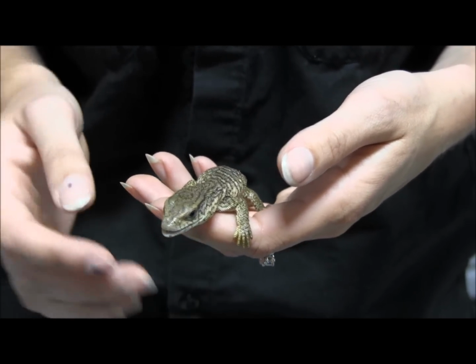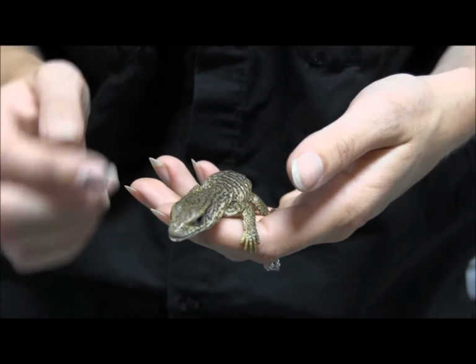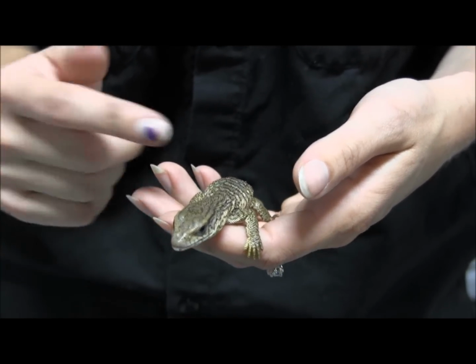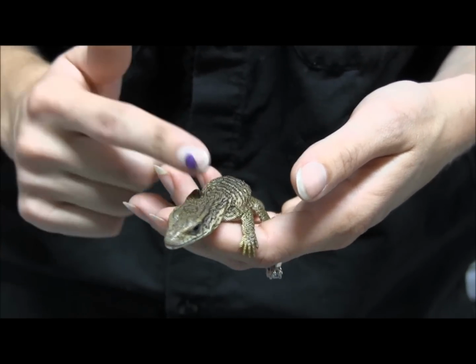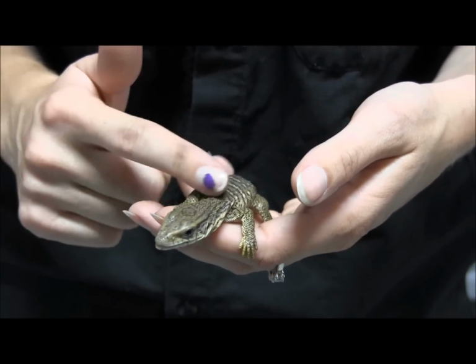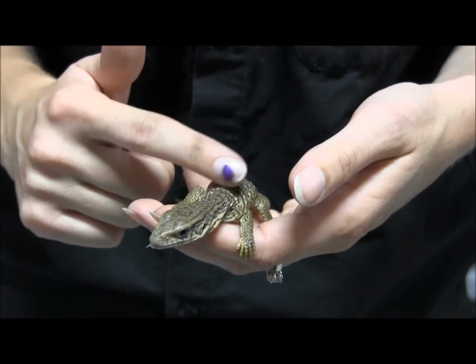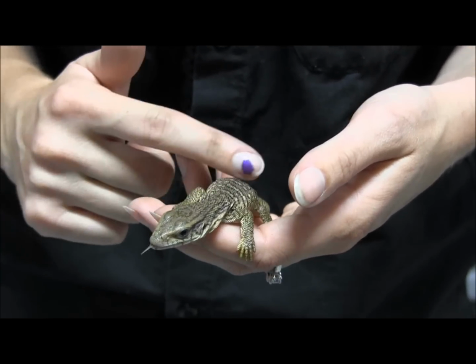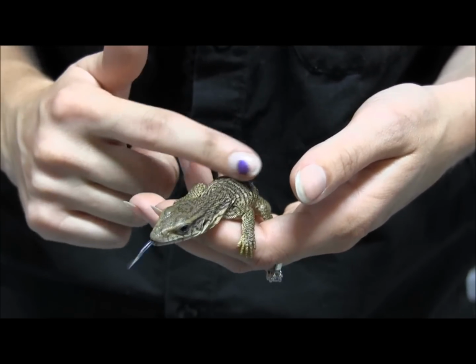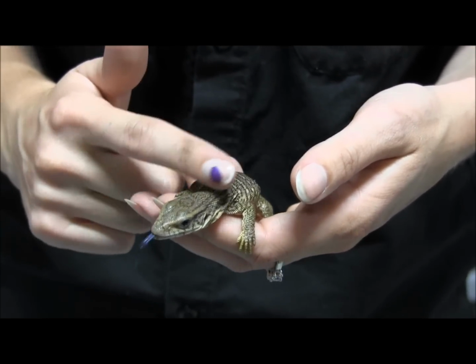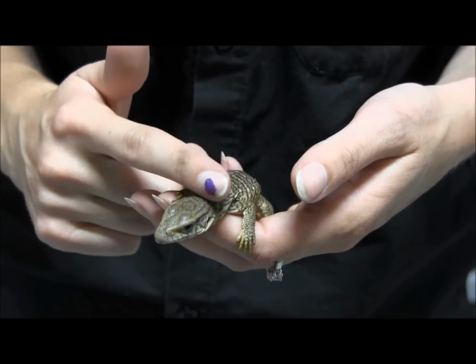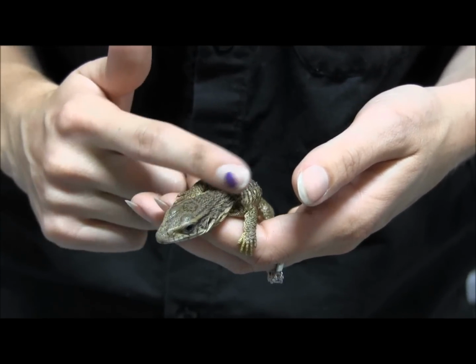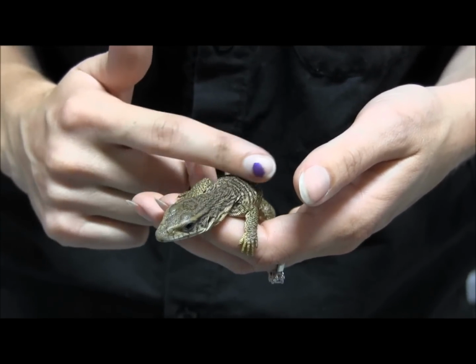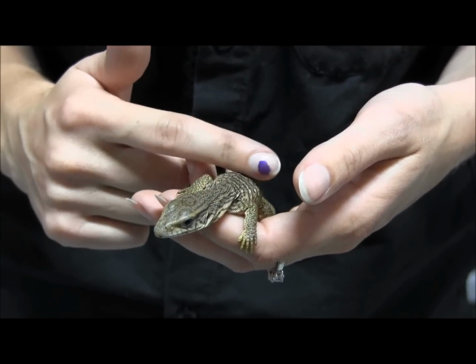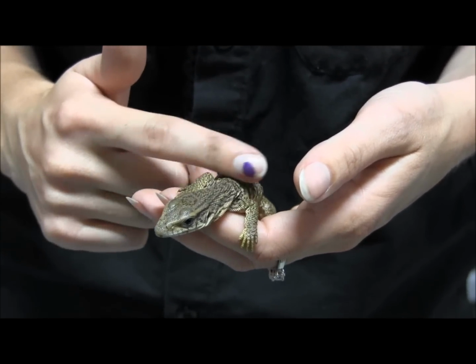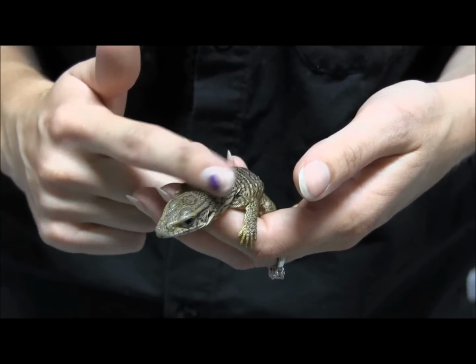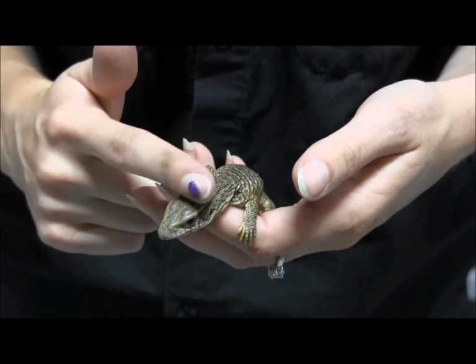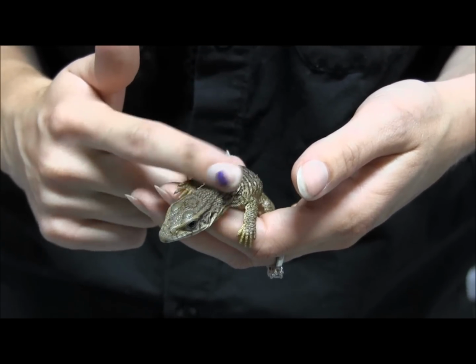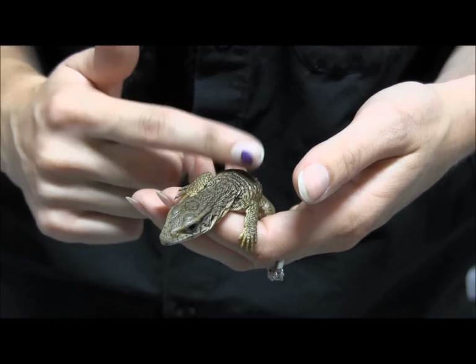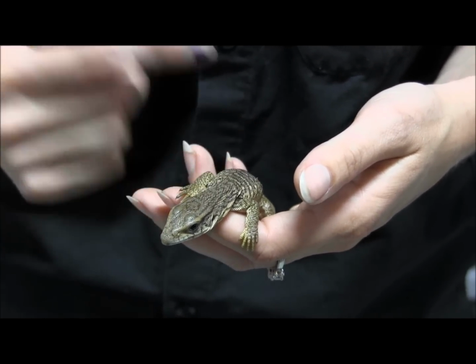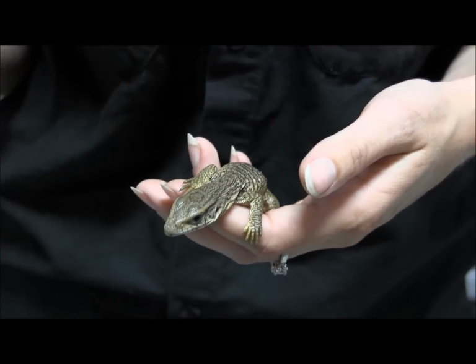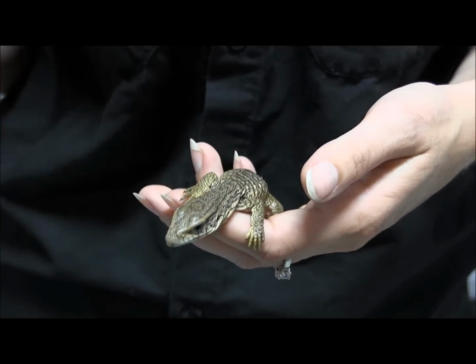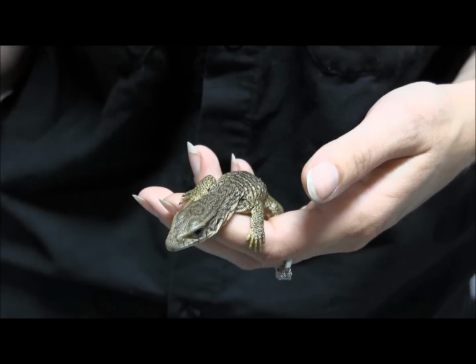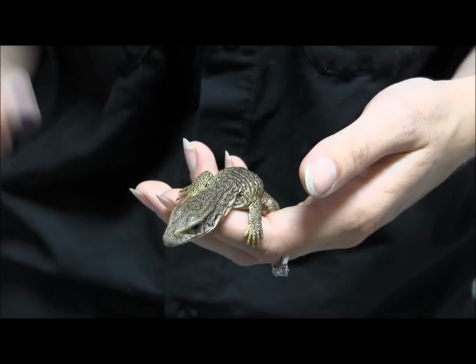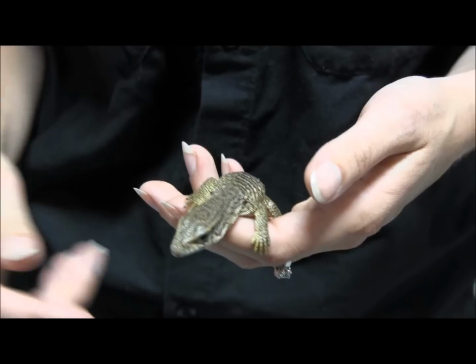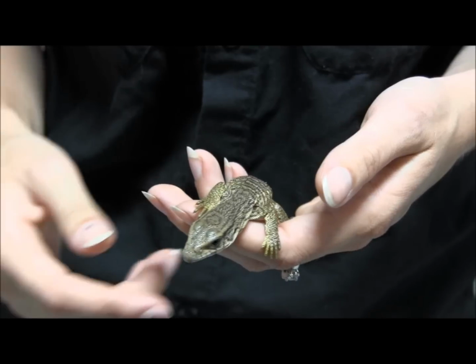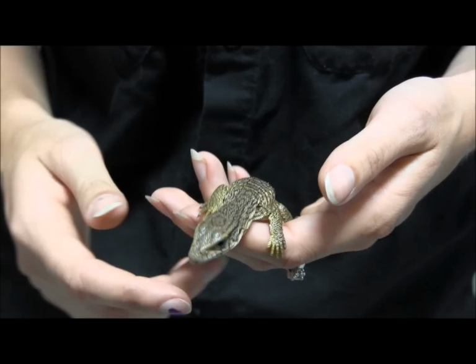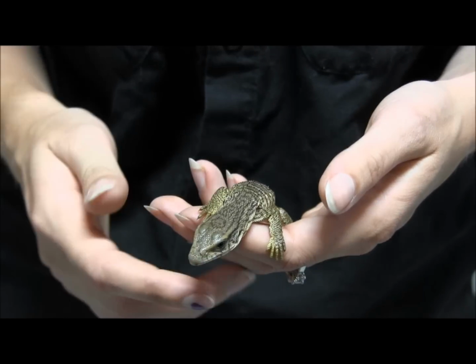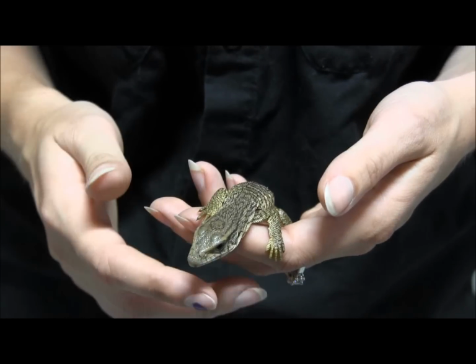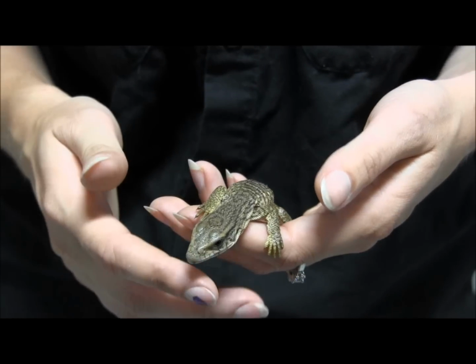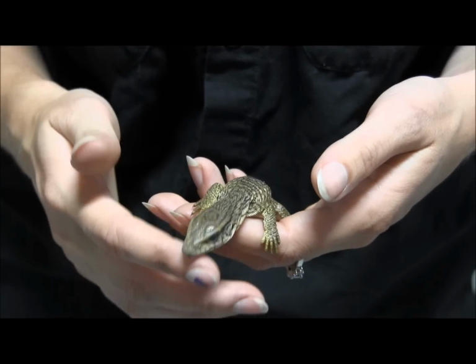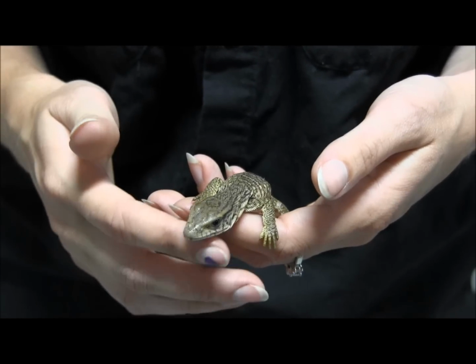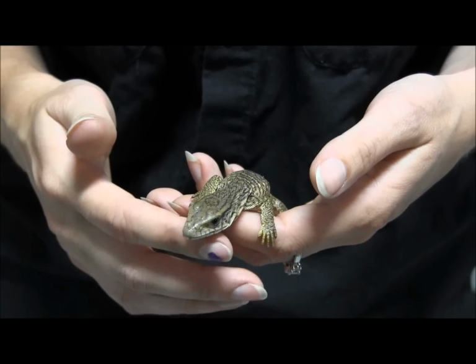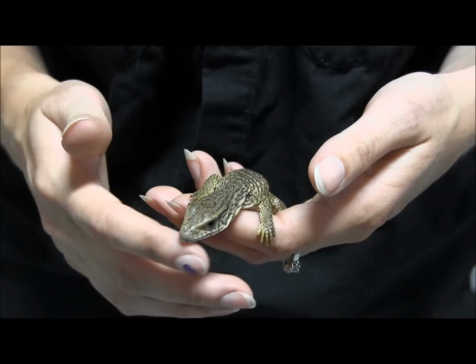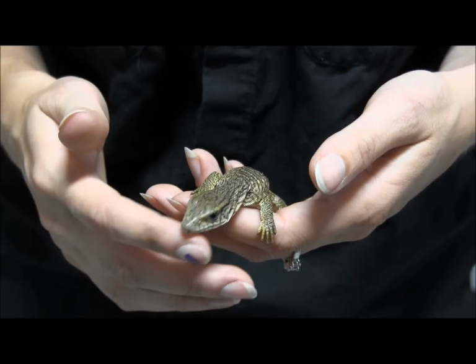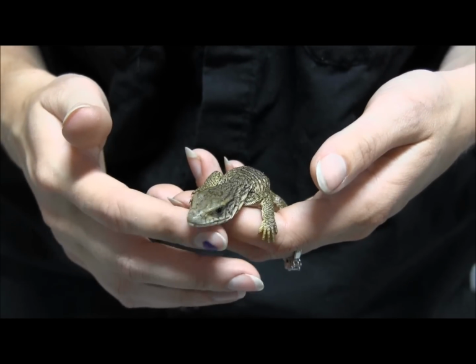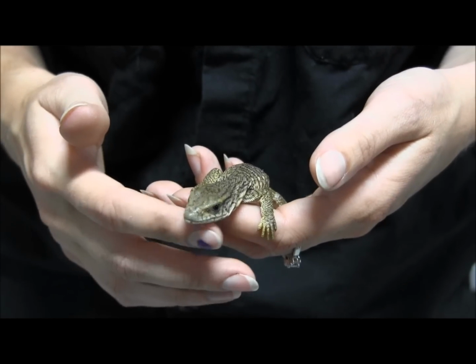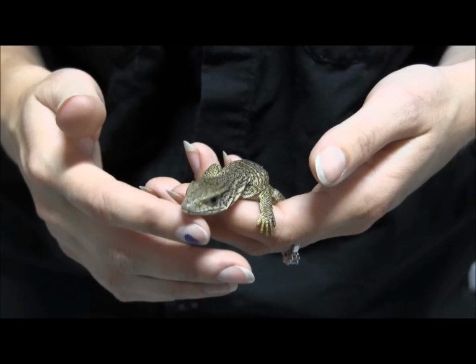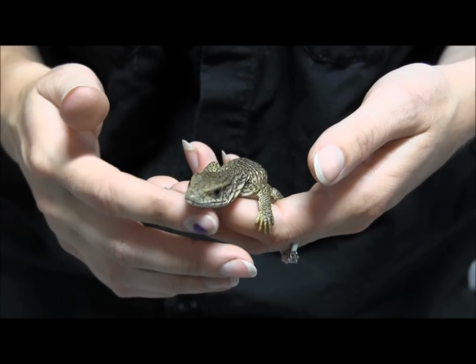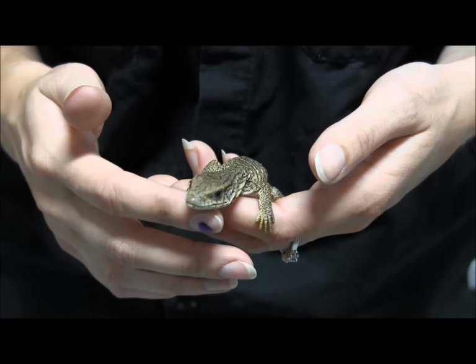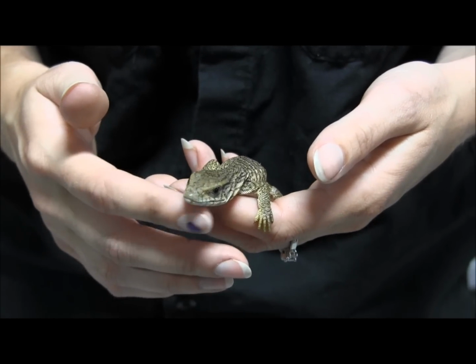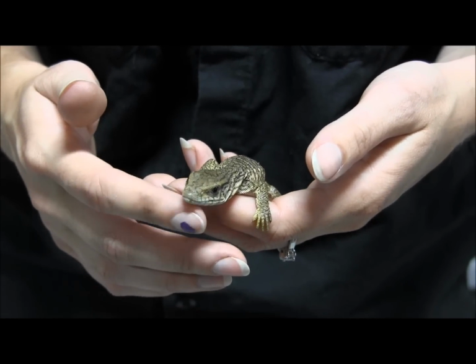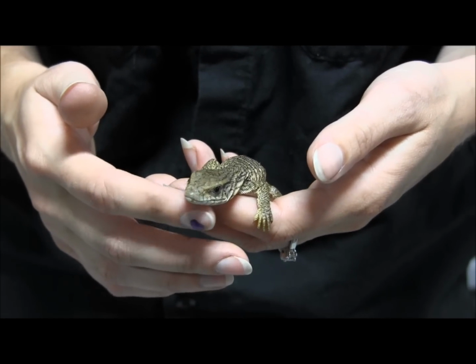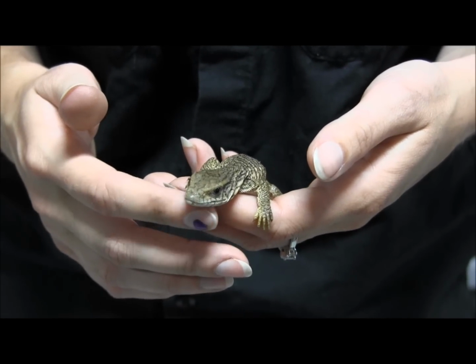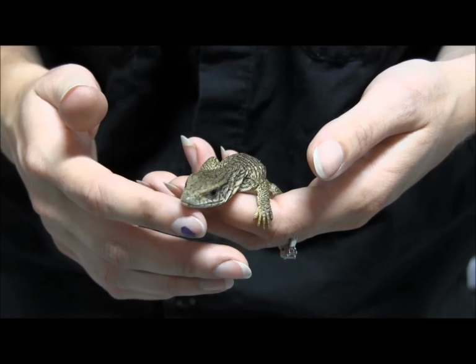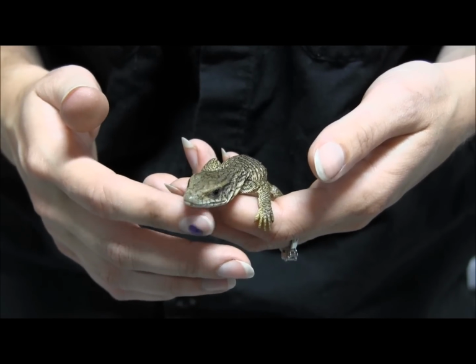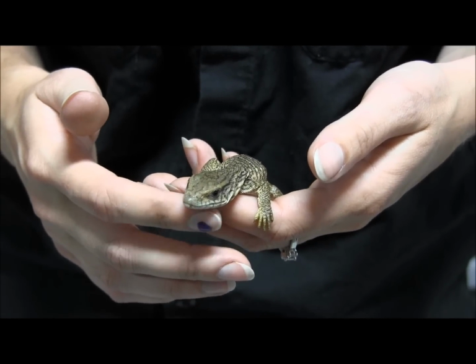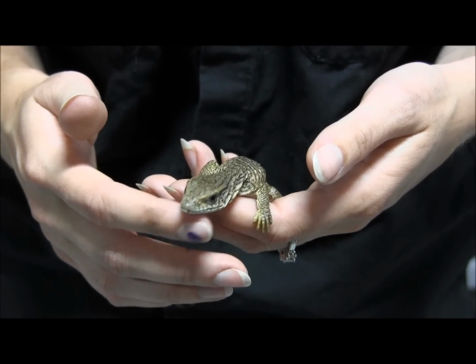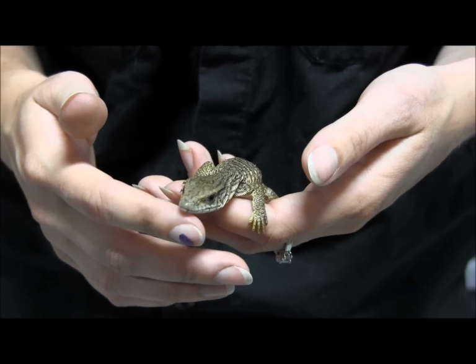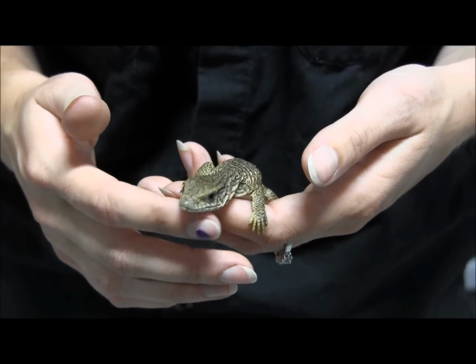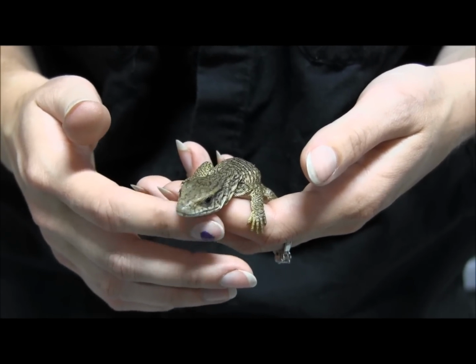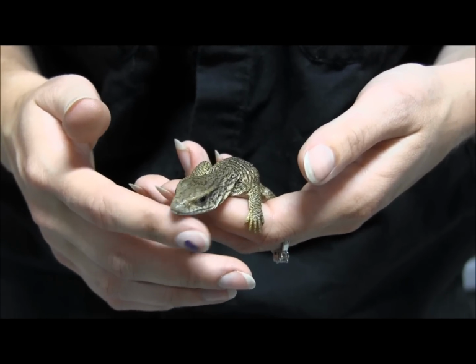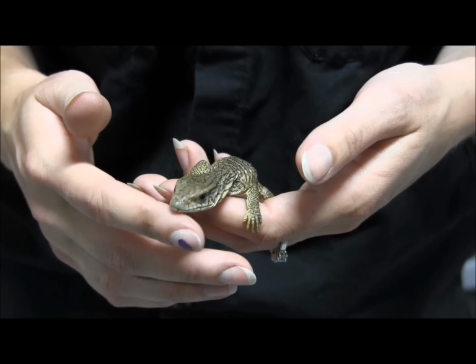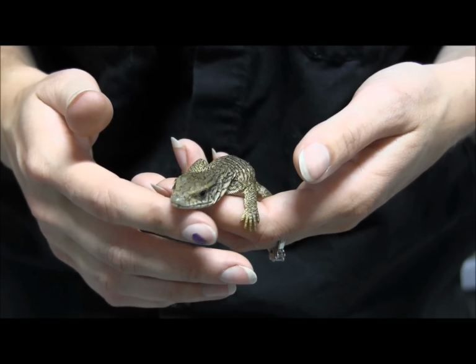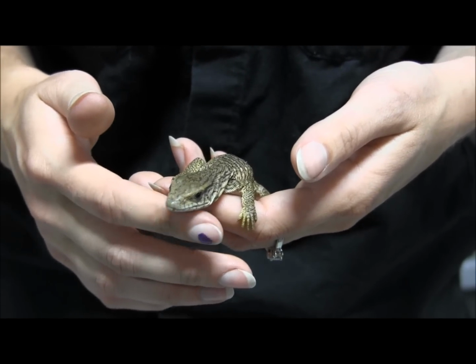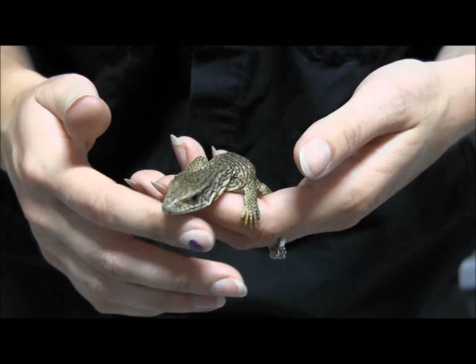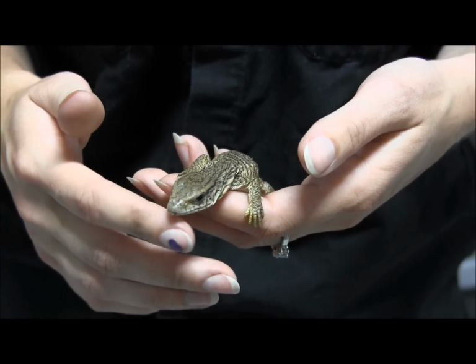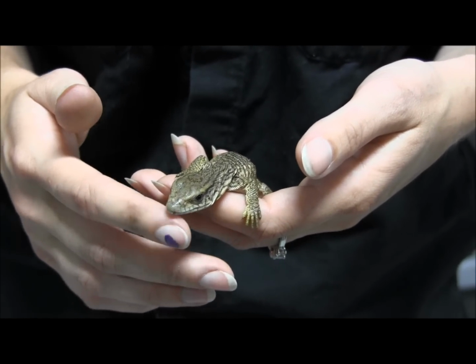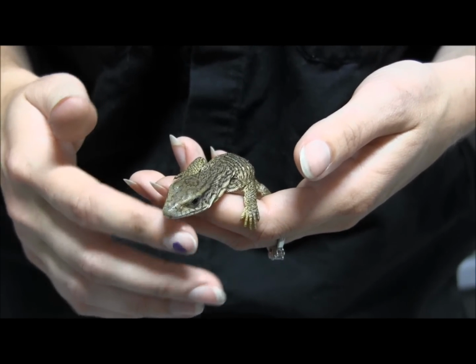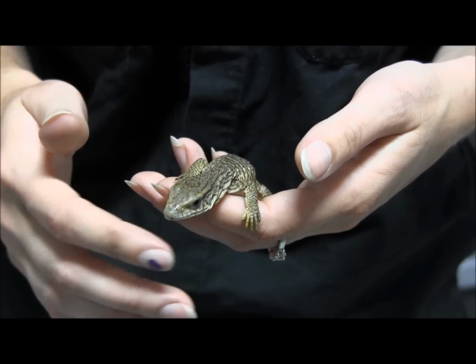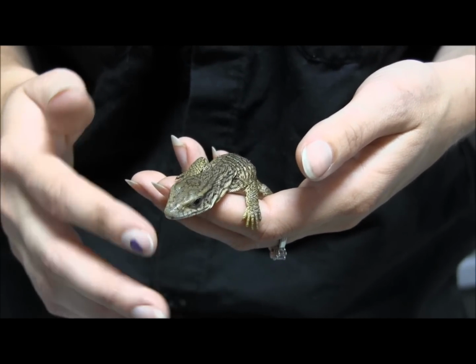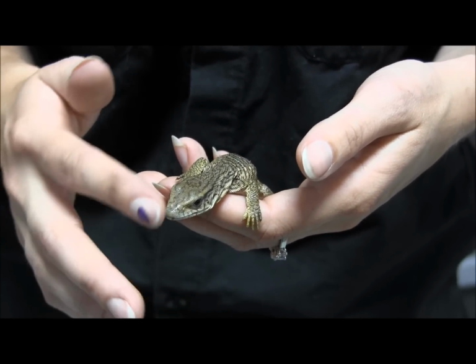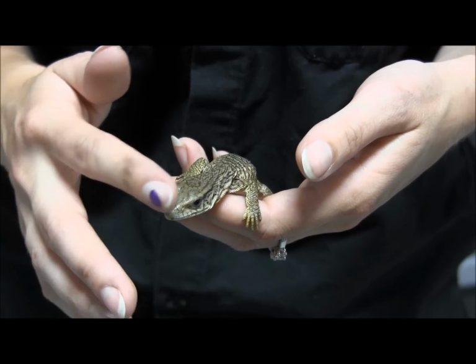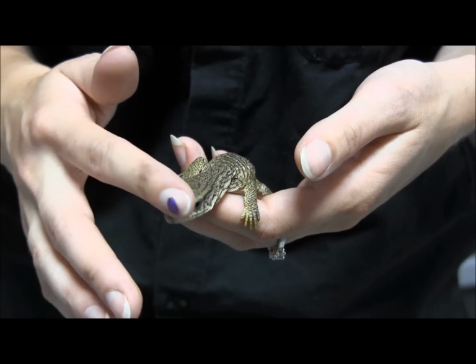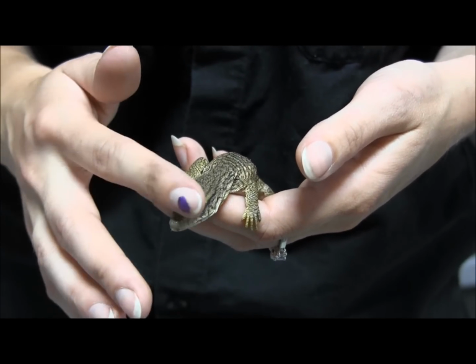There you have it, that's just a couple of our cute little baby savannah monitors. If you're interested in ordering them, make sure you visit the website and check them out at www.lllreptile.com.